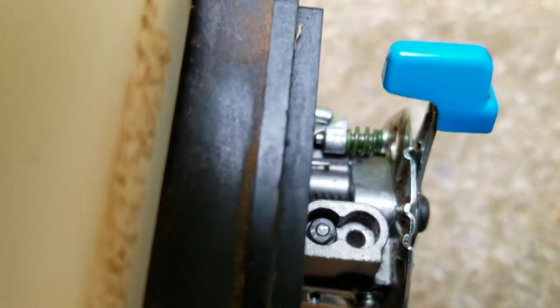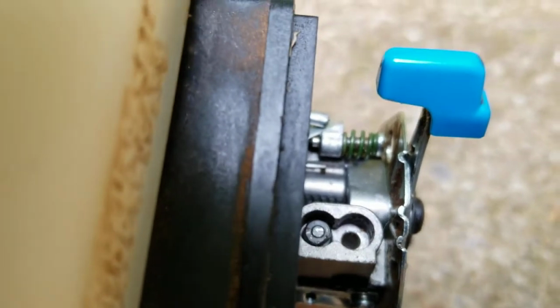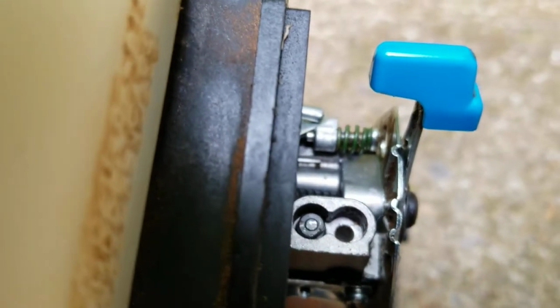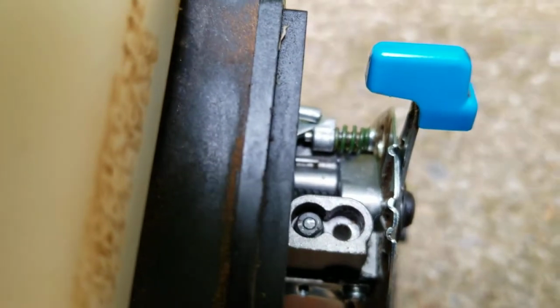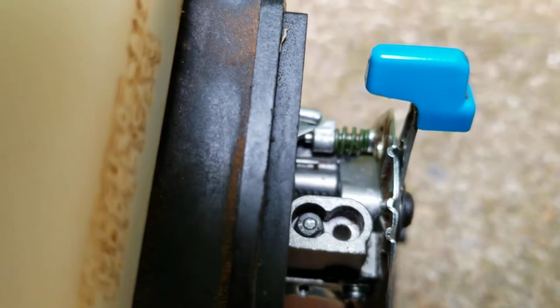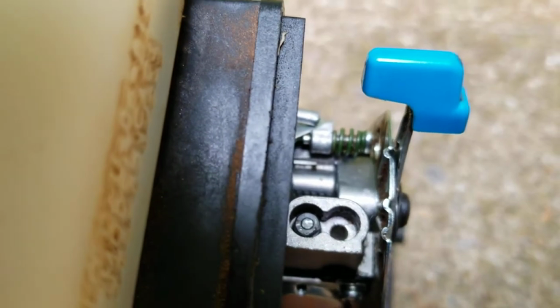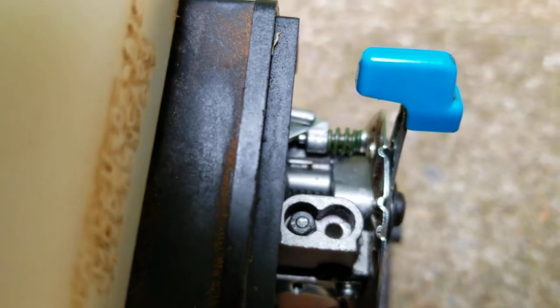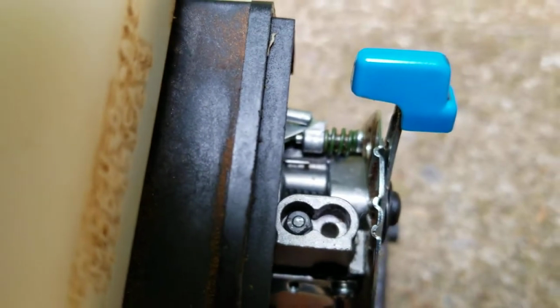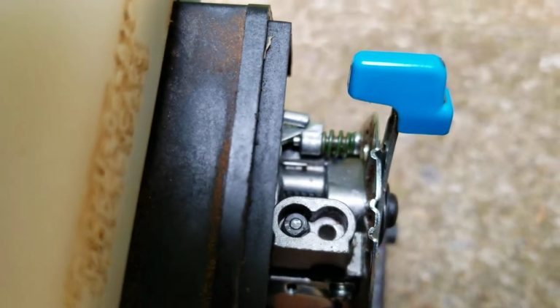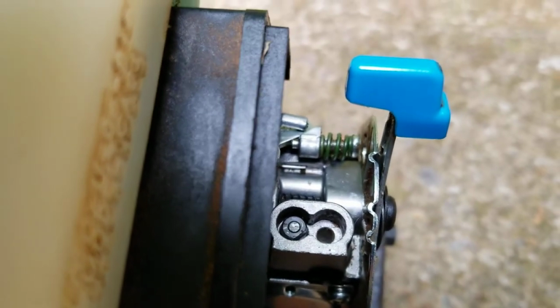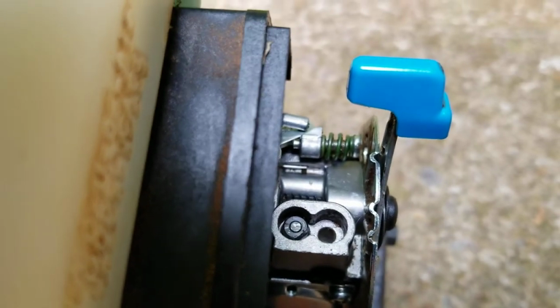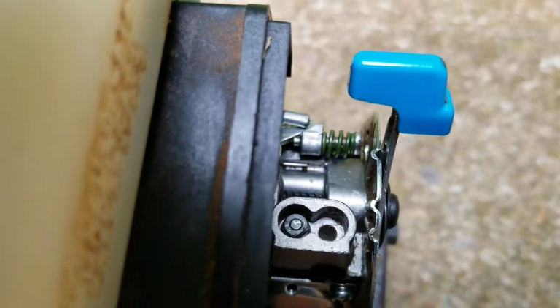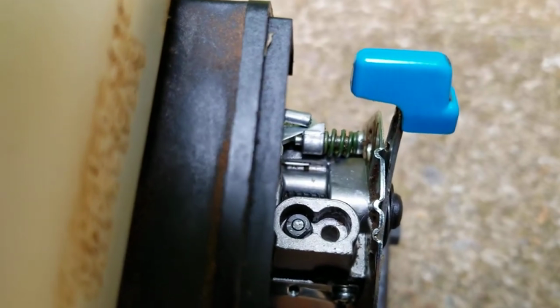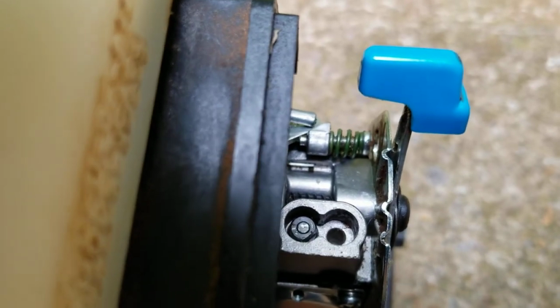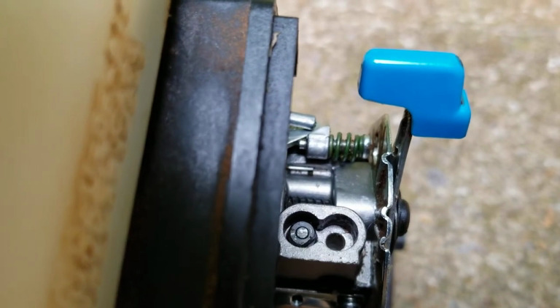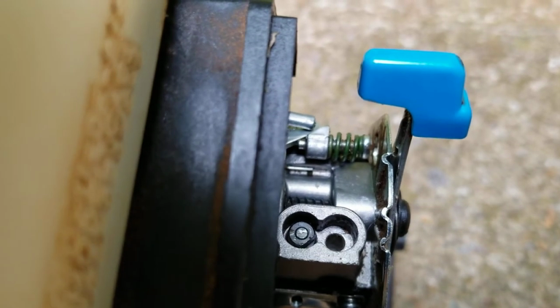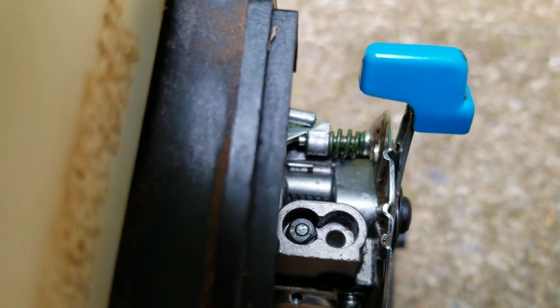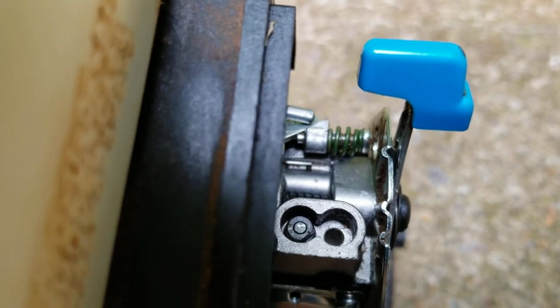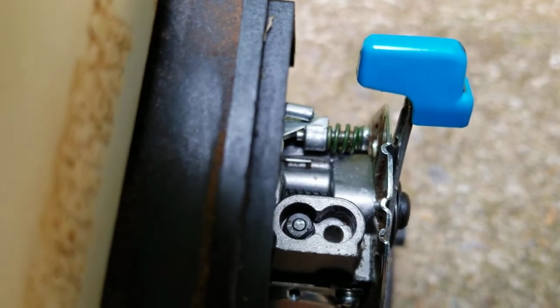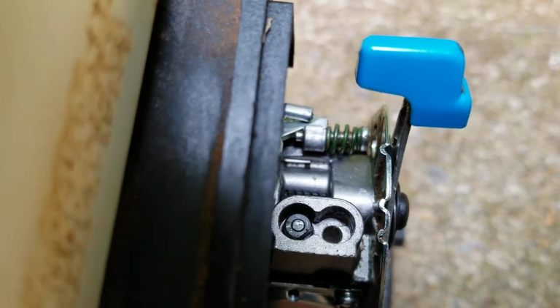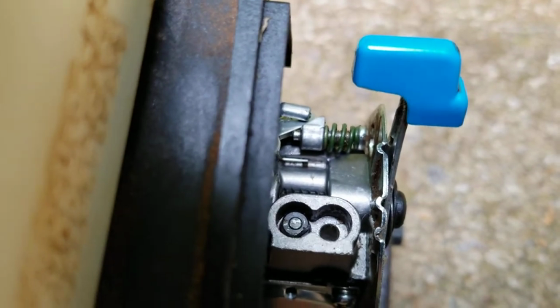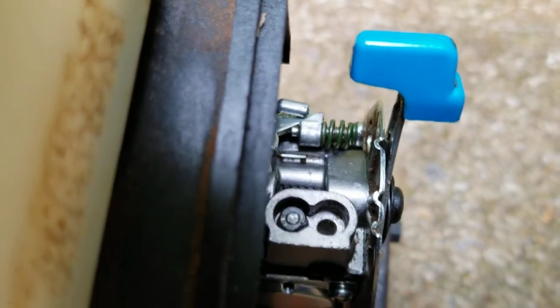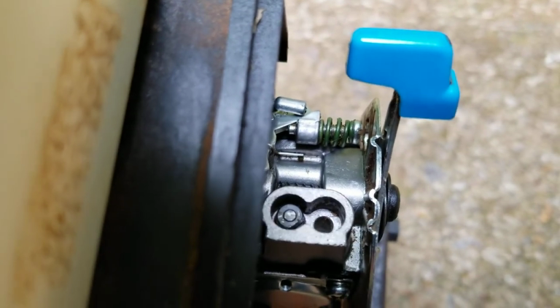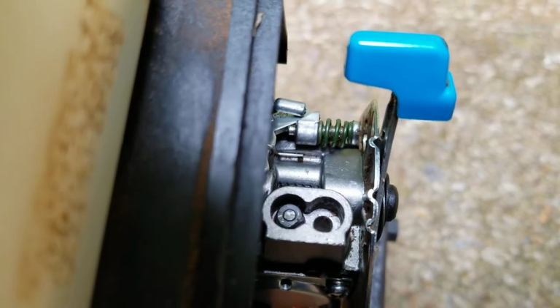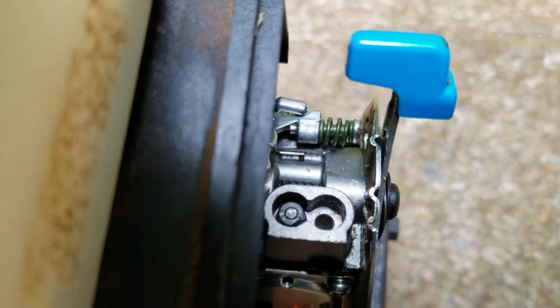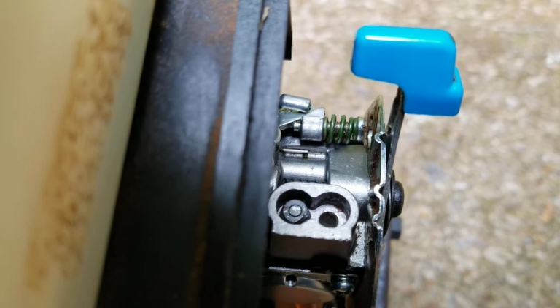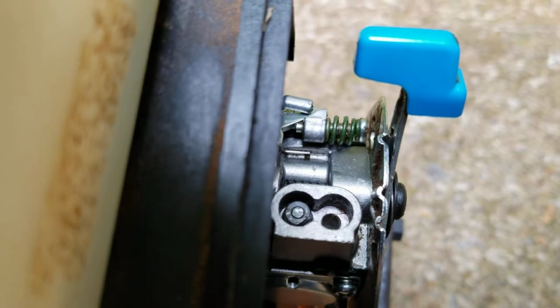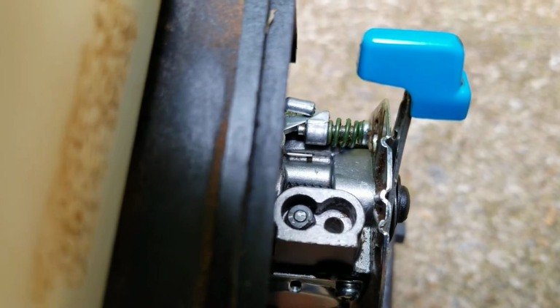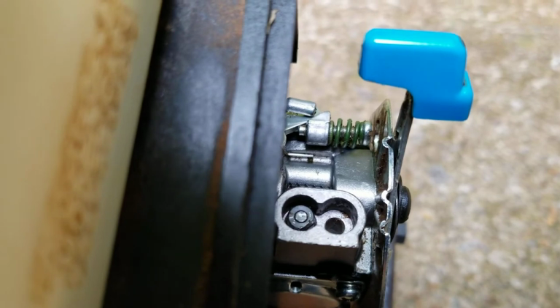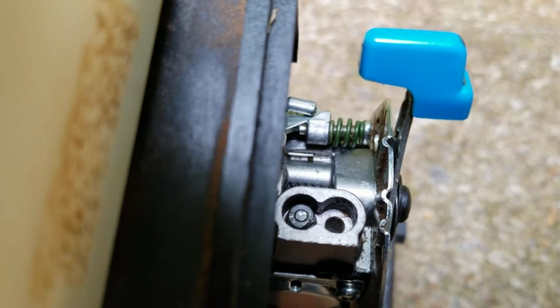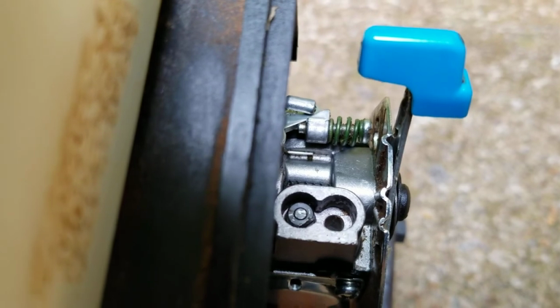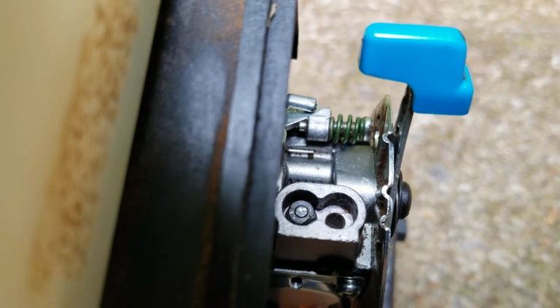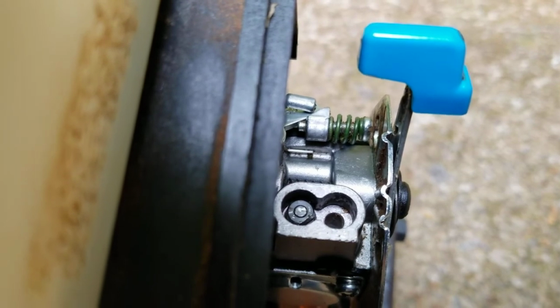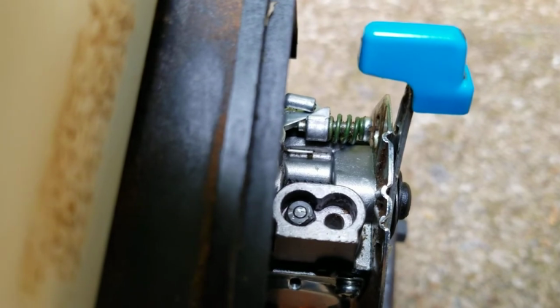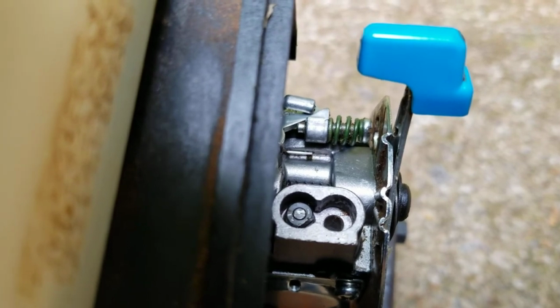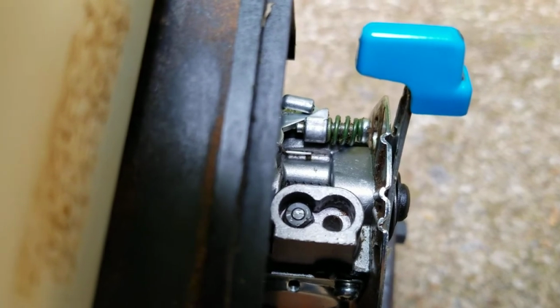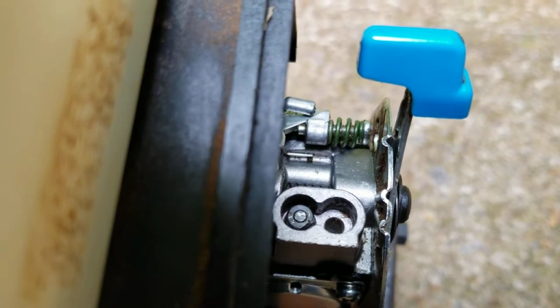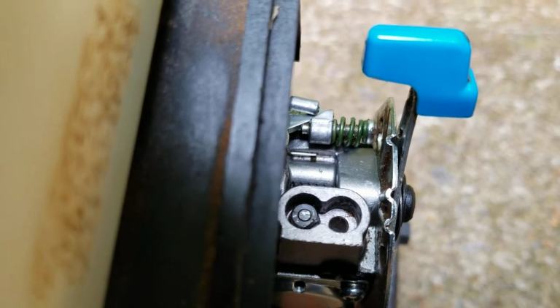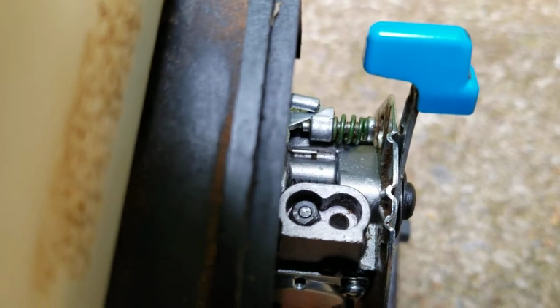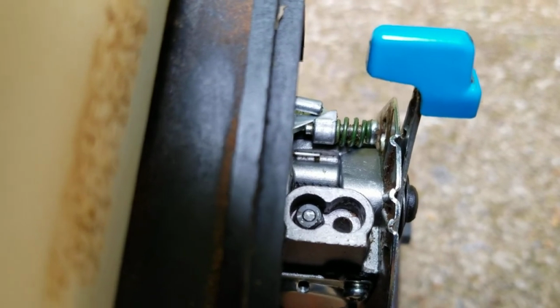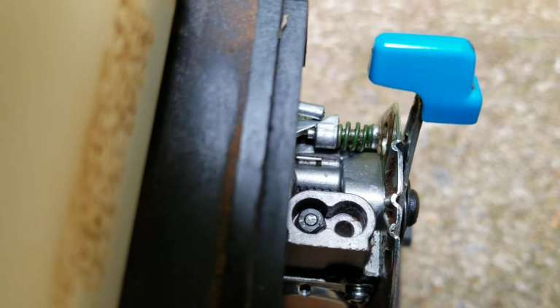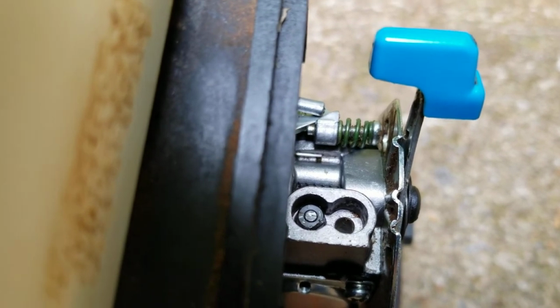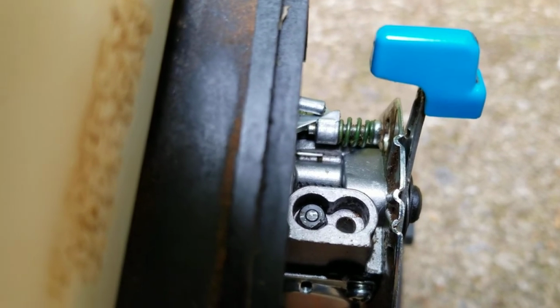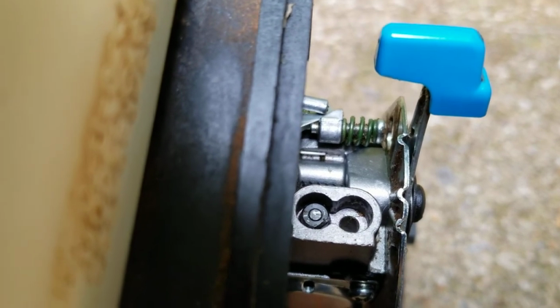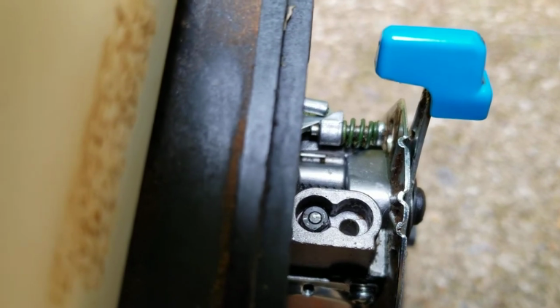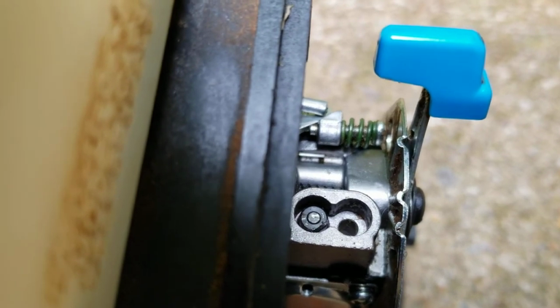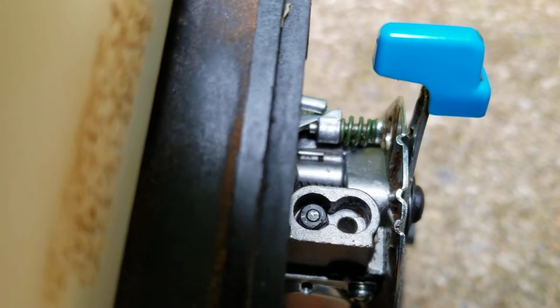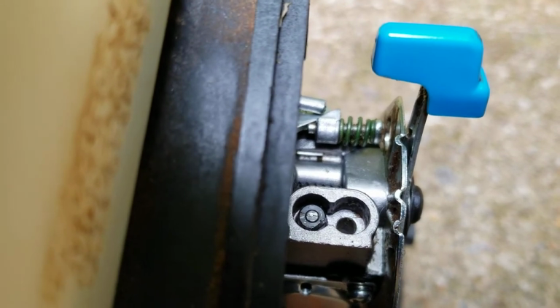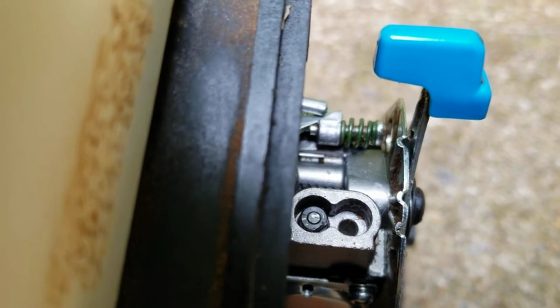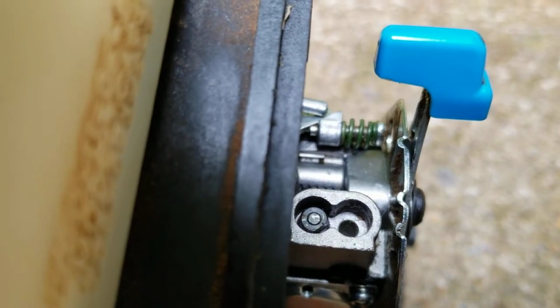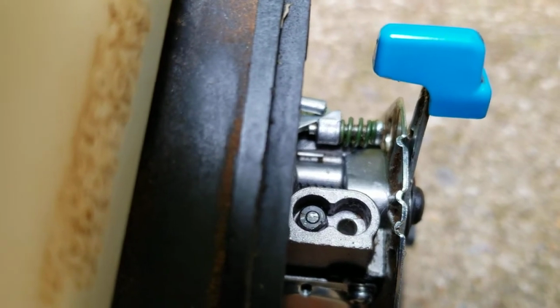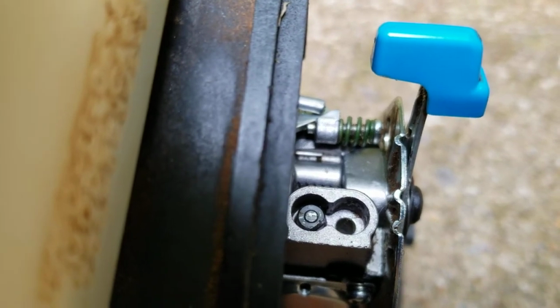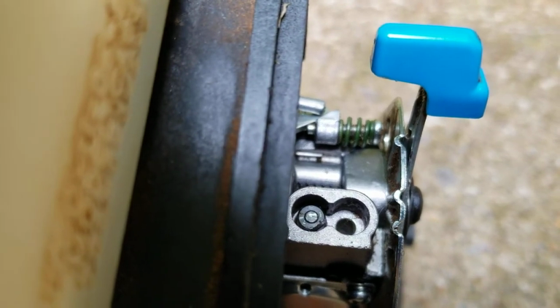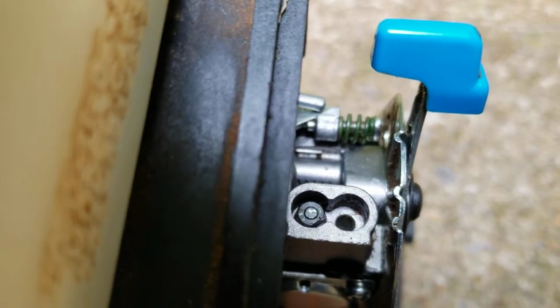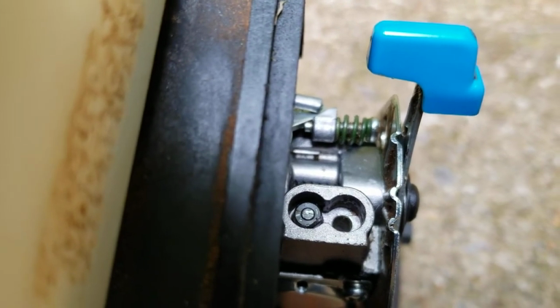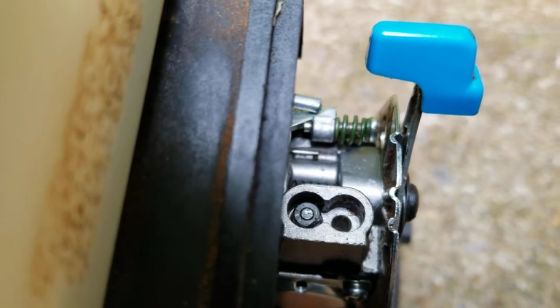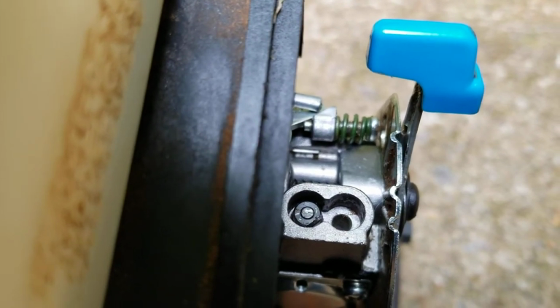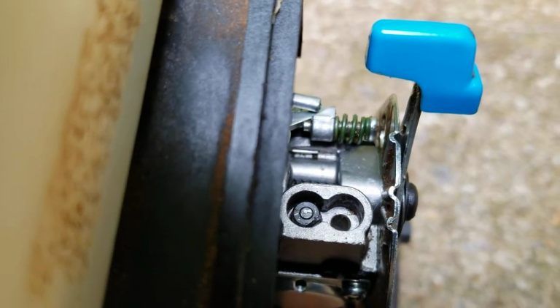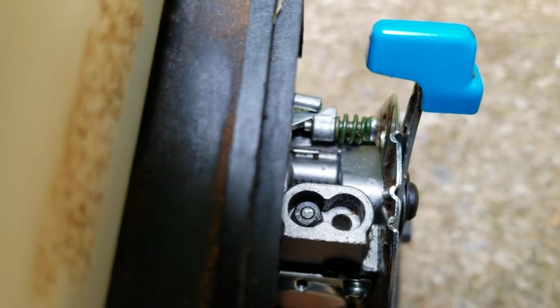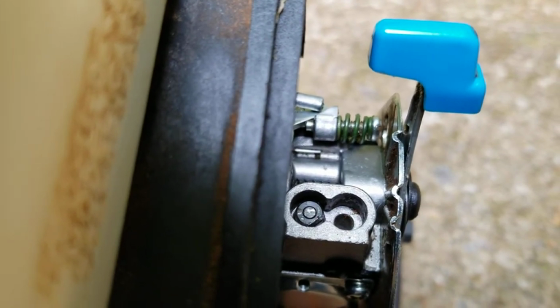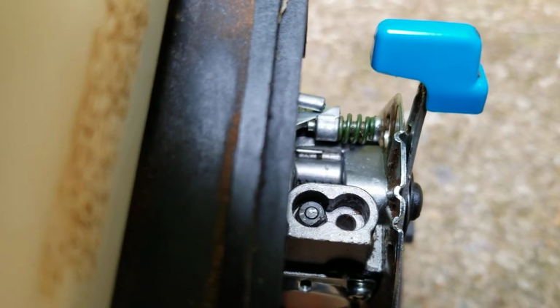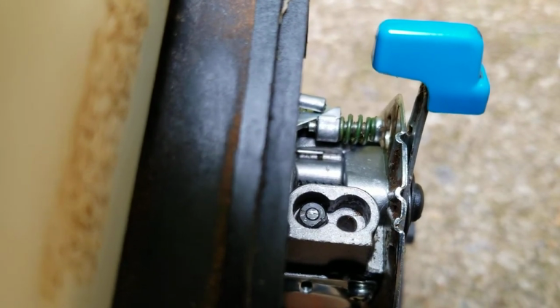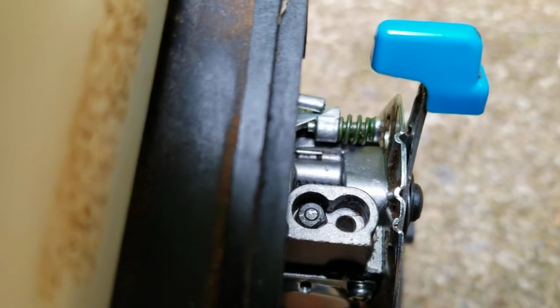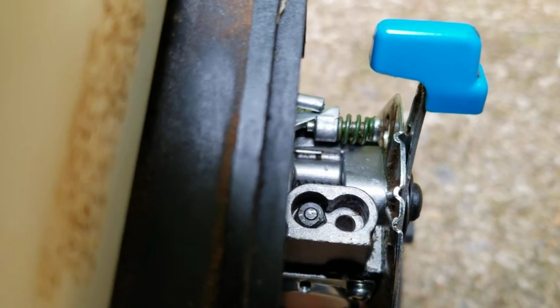I'll show you the handmade tool I made to get in there and adjust that screw. This is the same for the Troy-built carburetors or whatever.